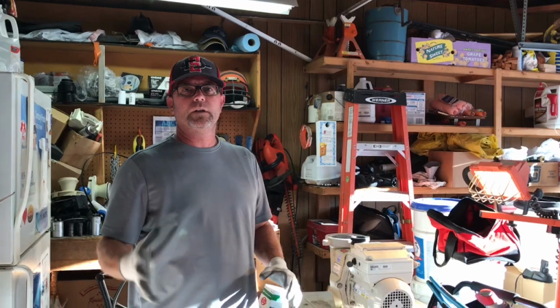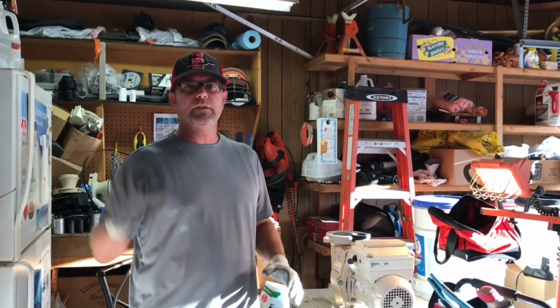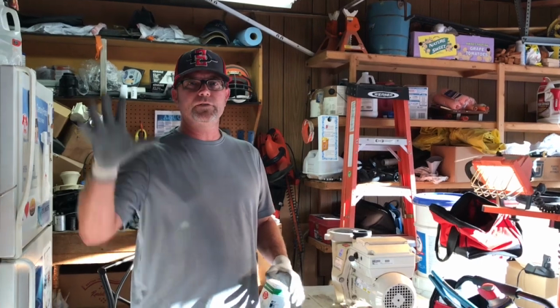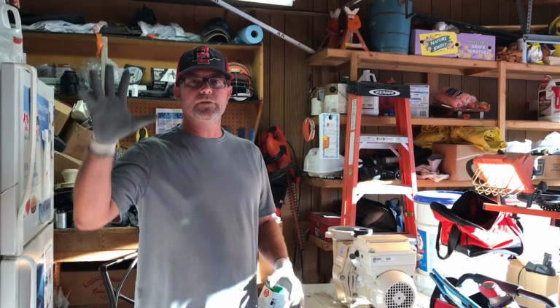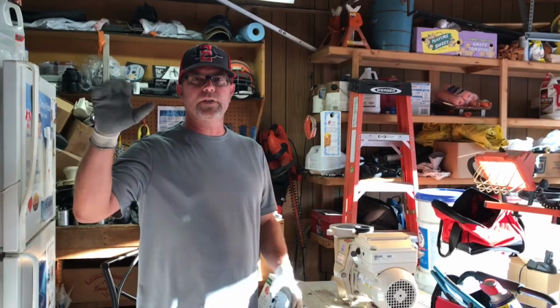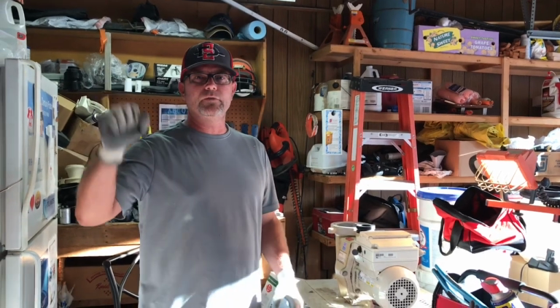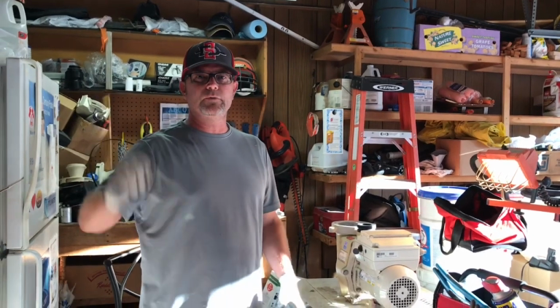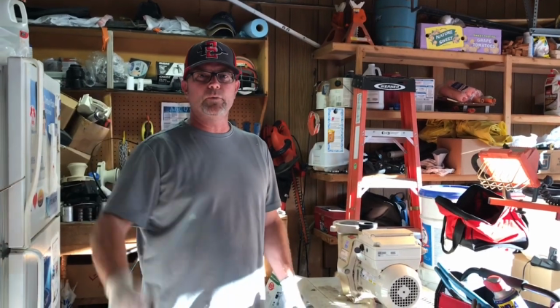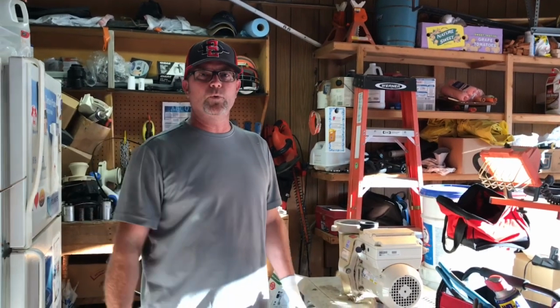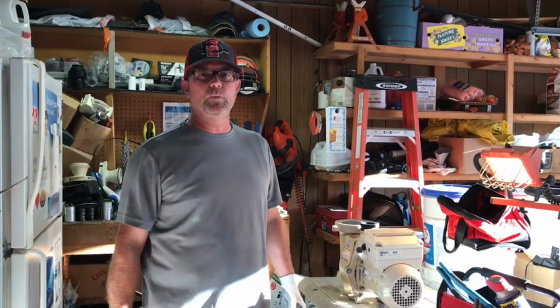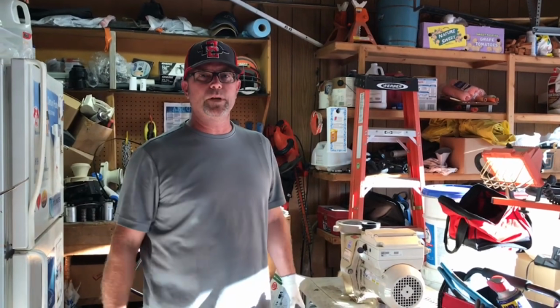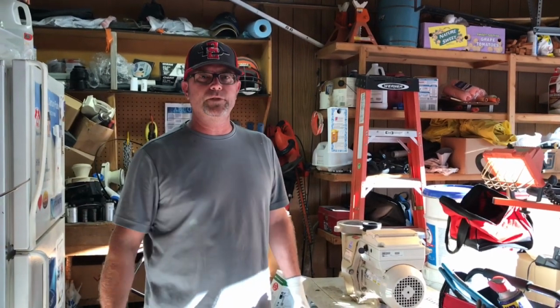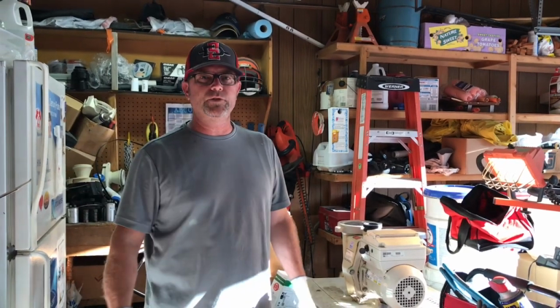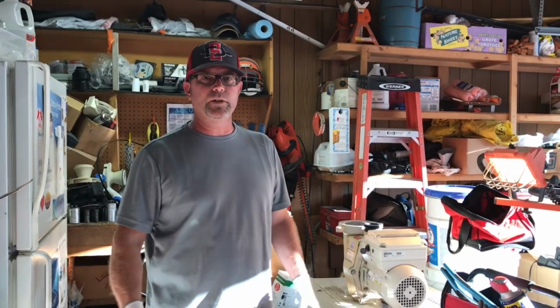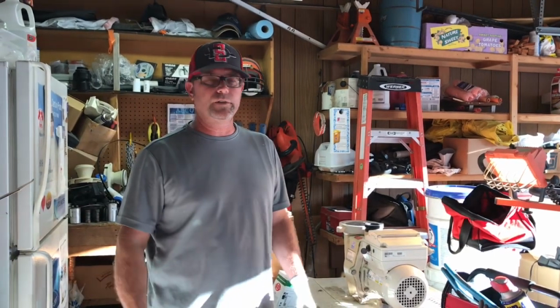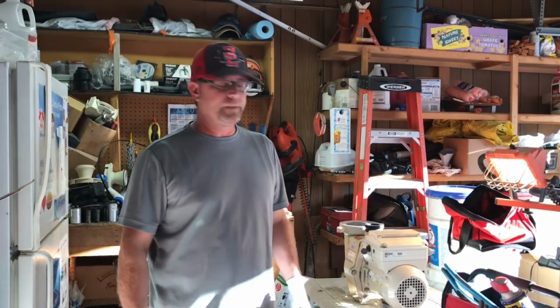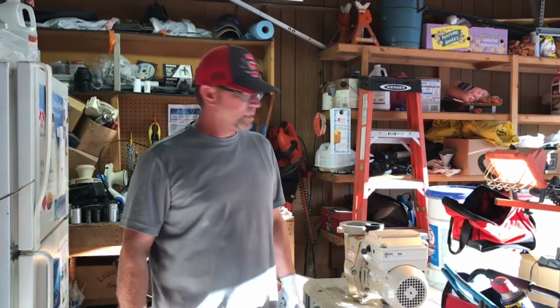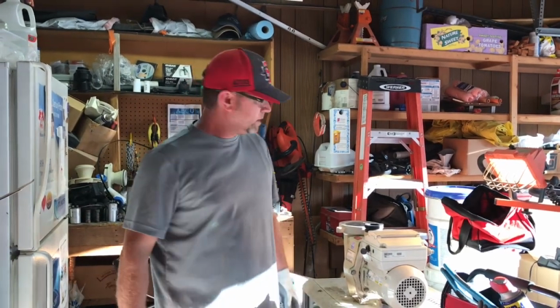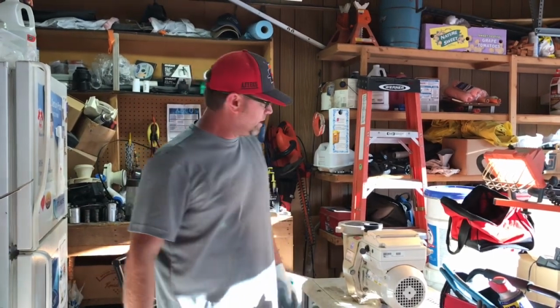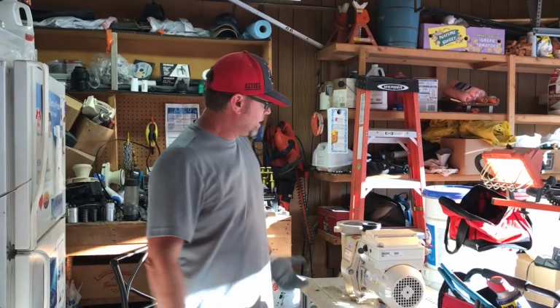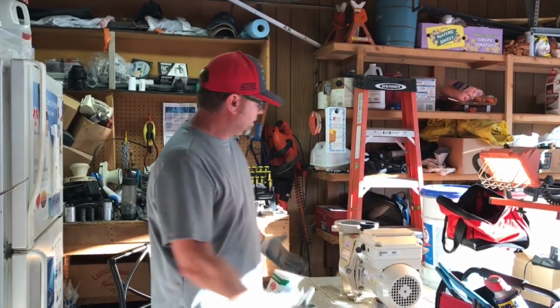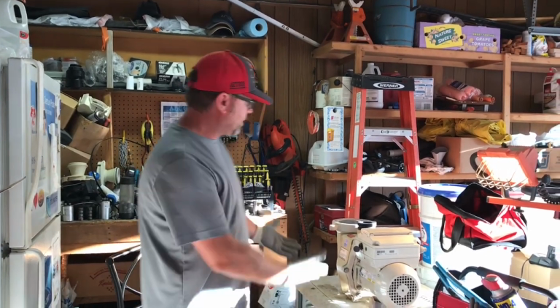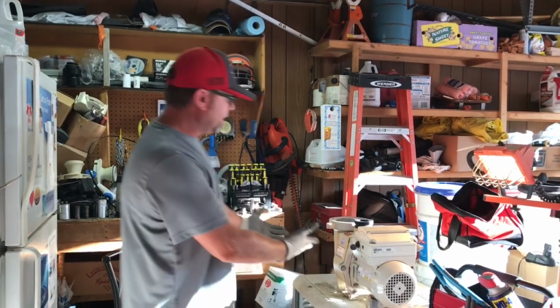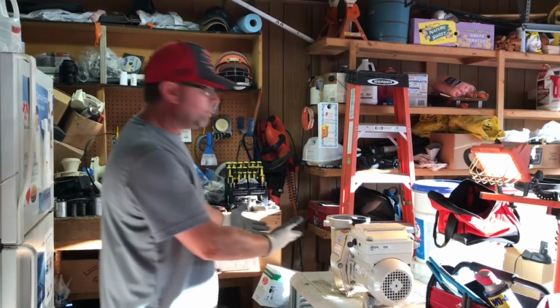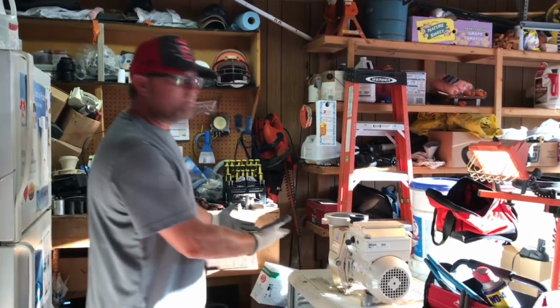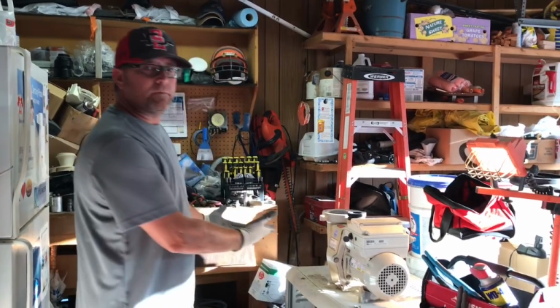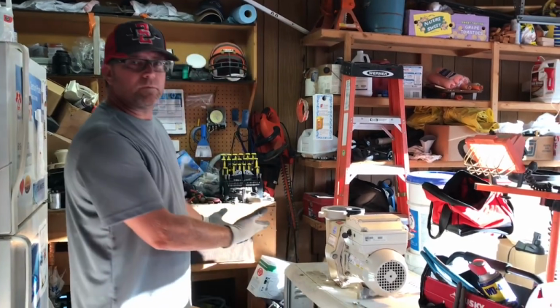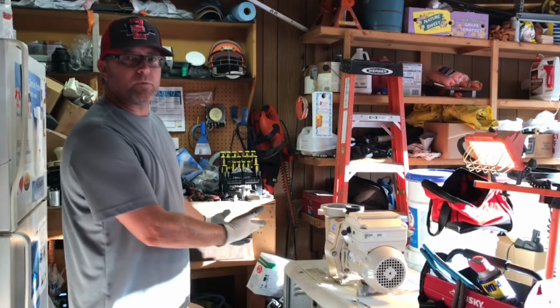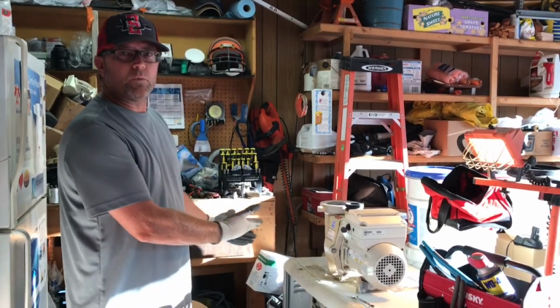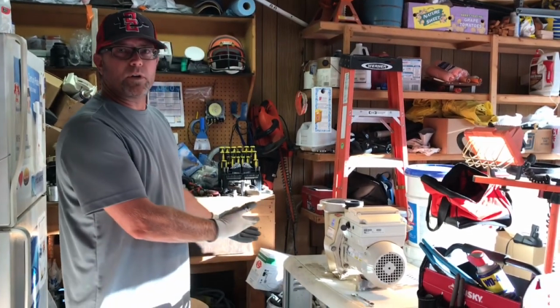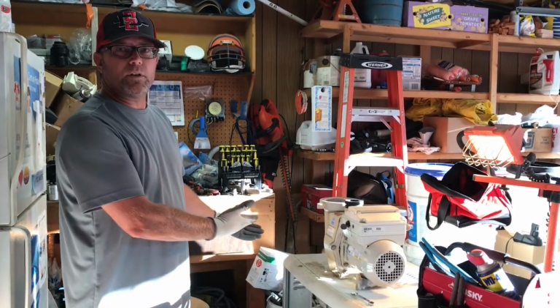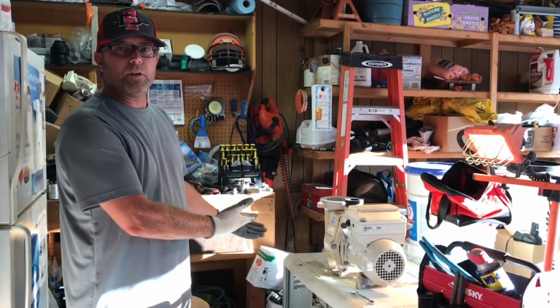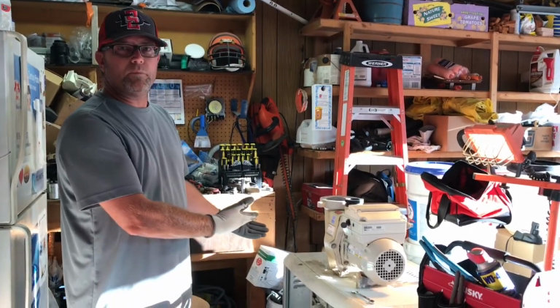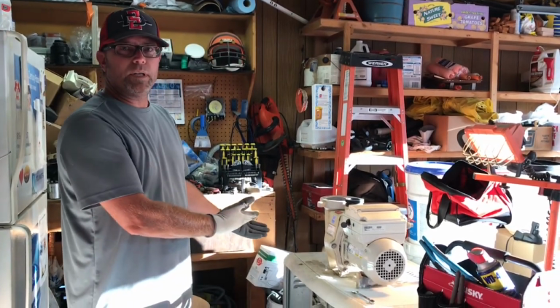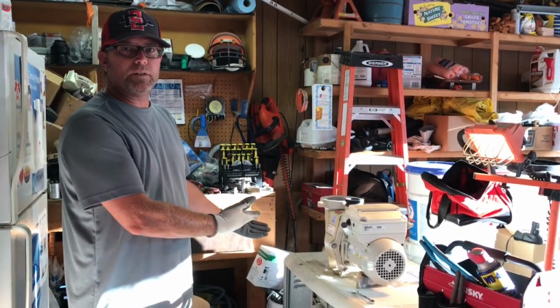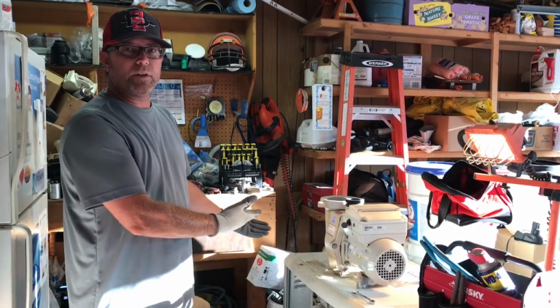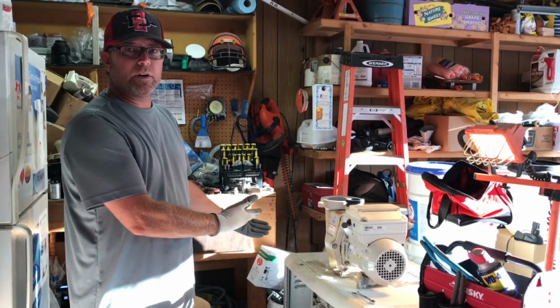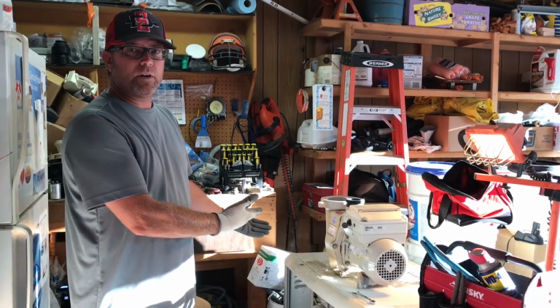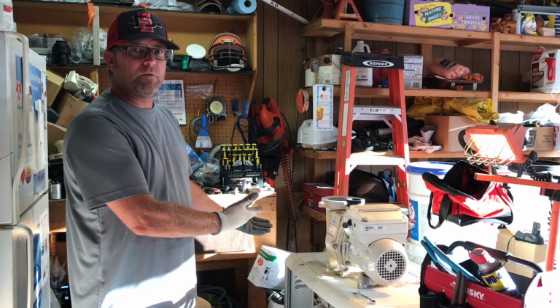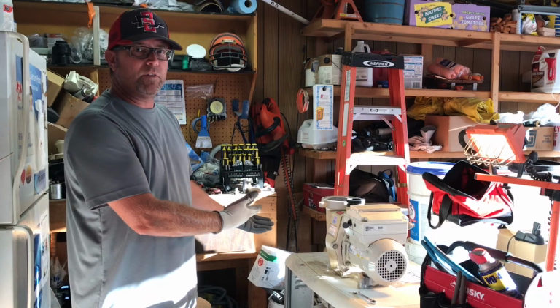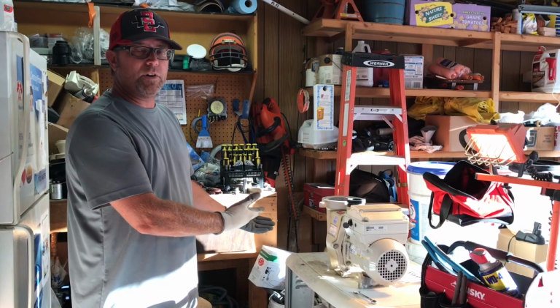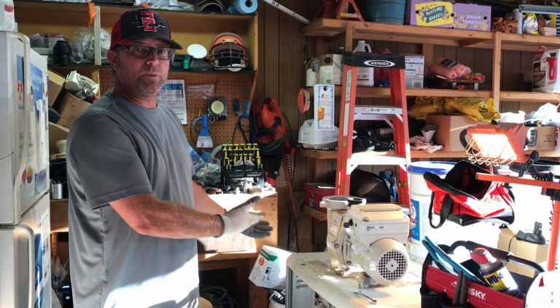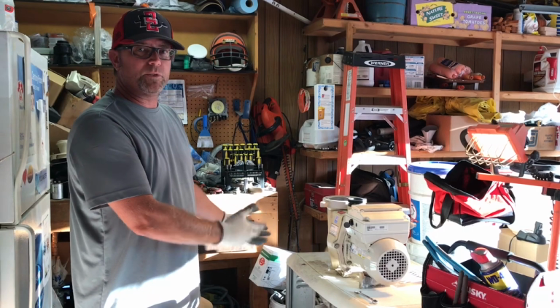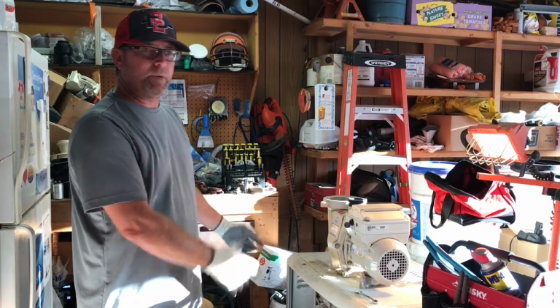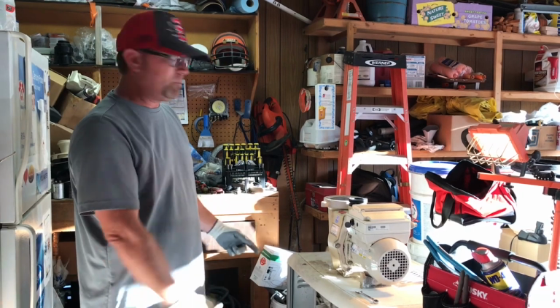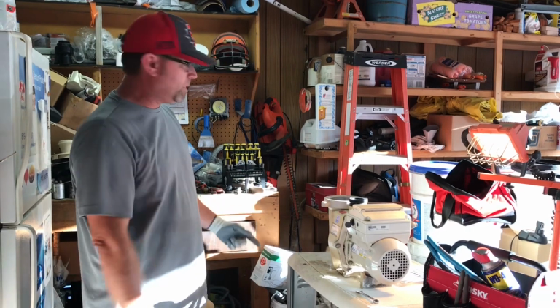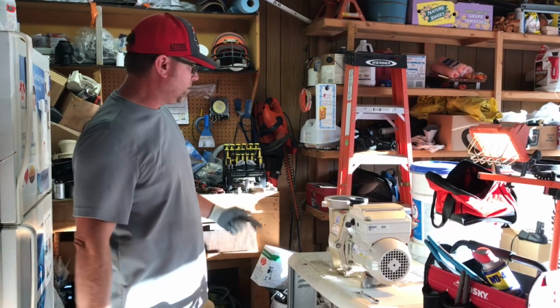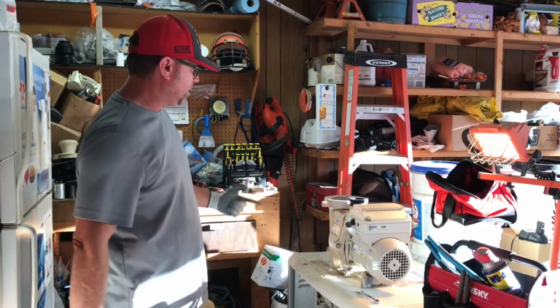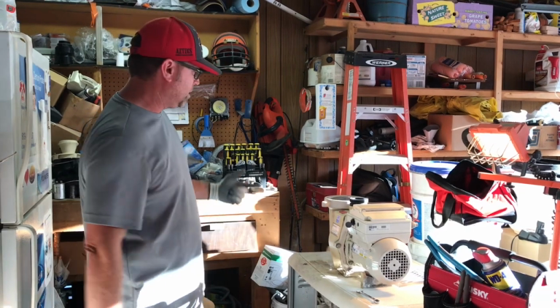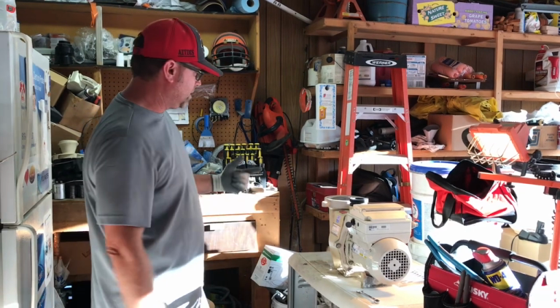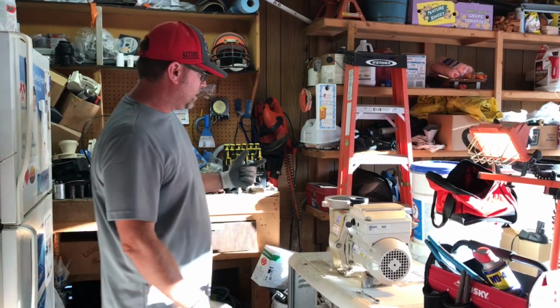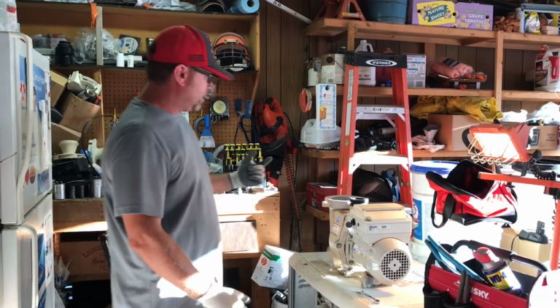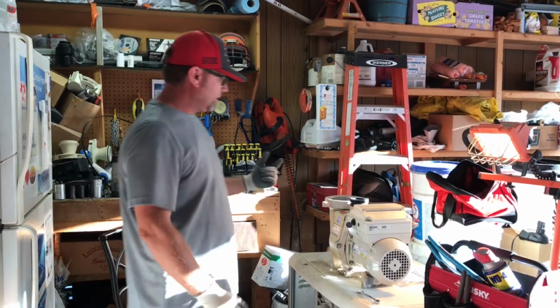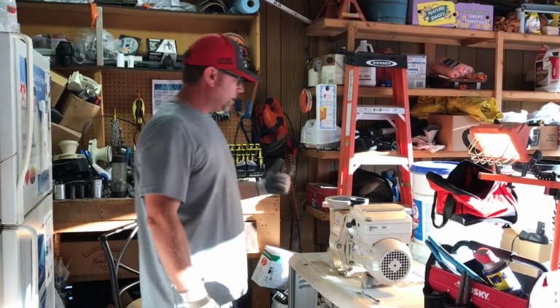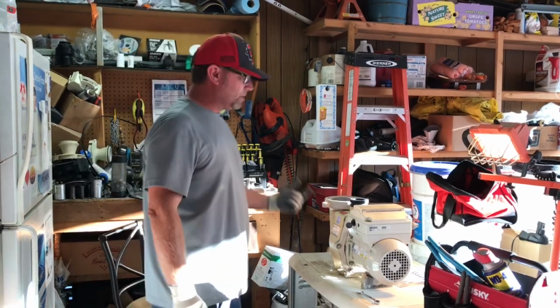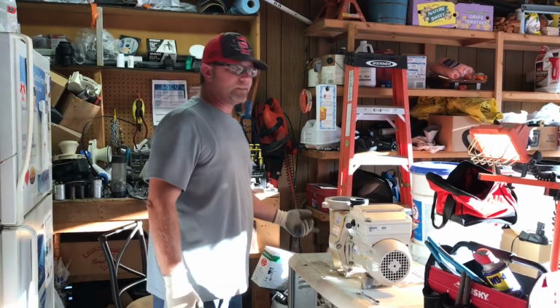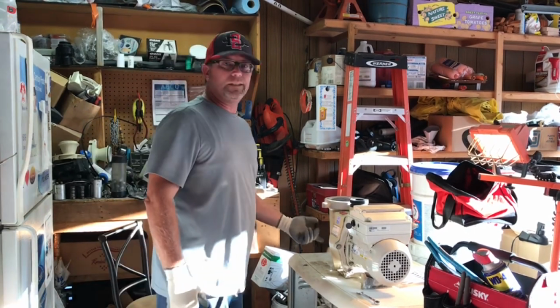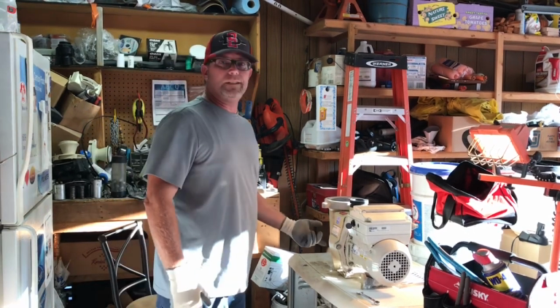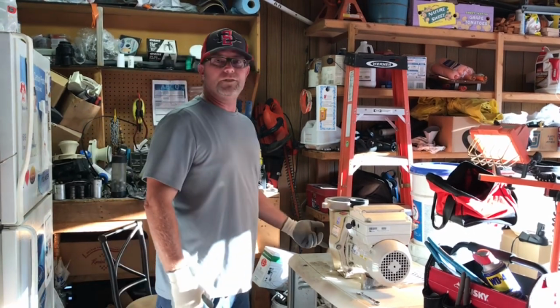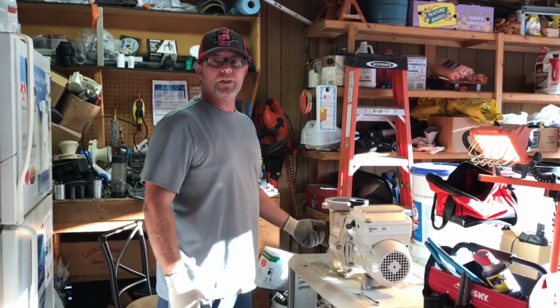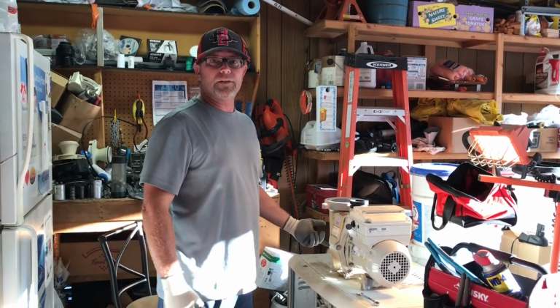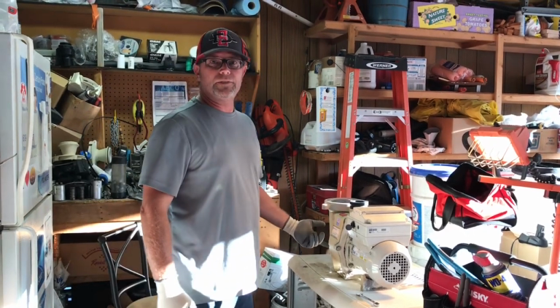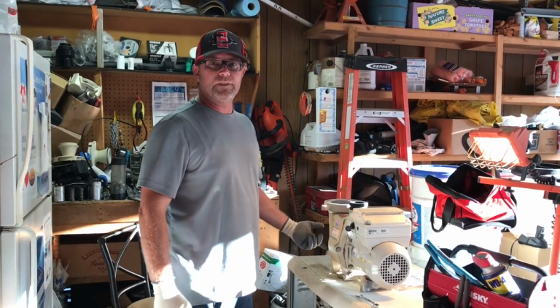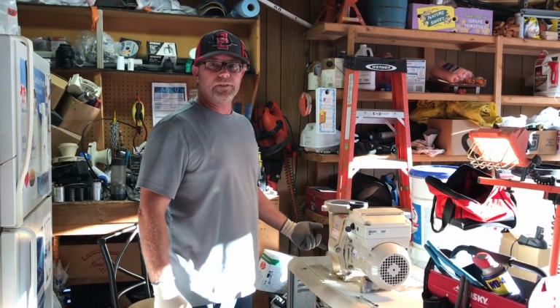Hey, this is Ken from the Pool Posse channel. Today we're working on a Pentair variable speed pump that has a leaky shaft seal.